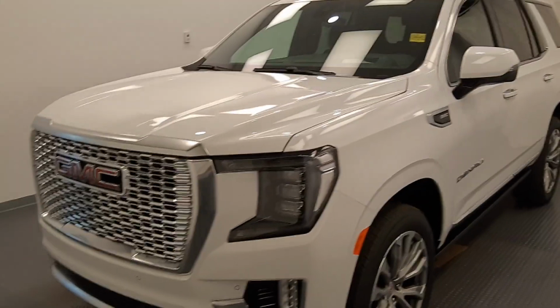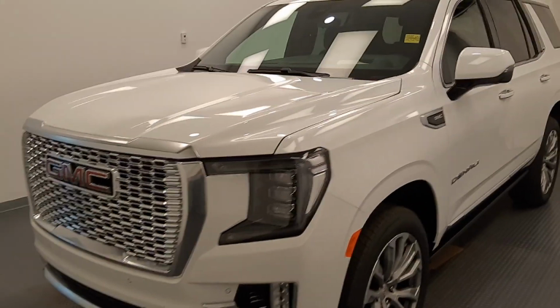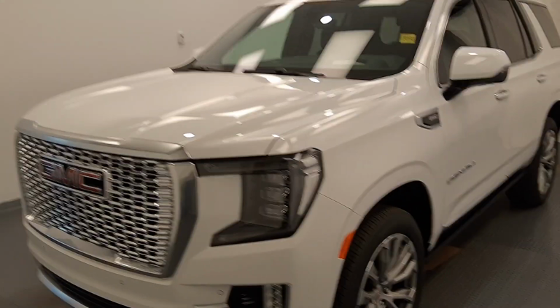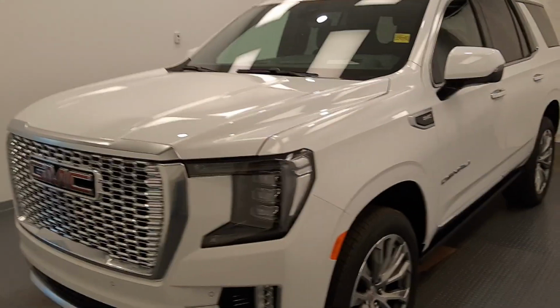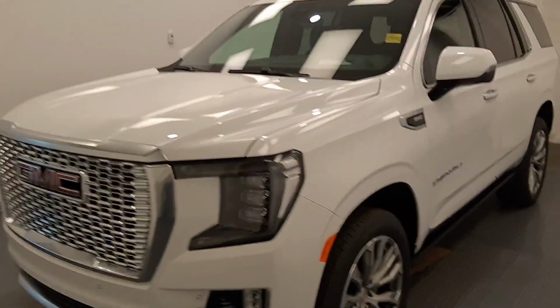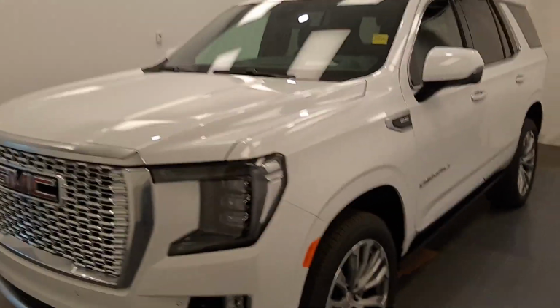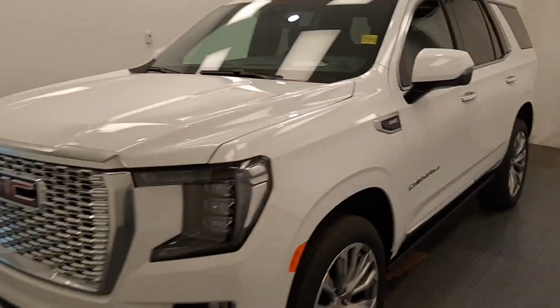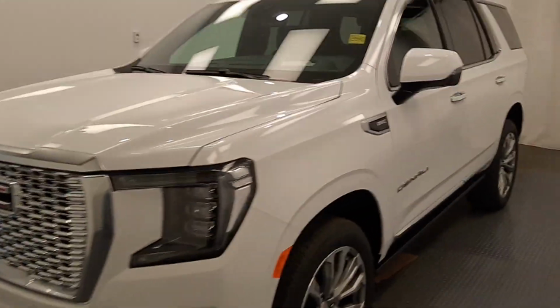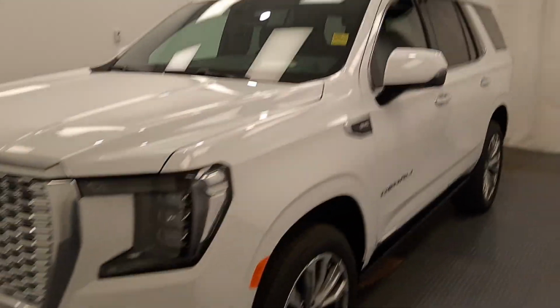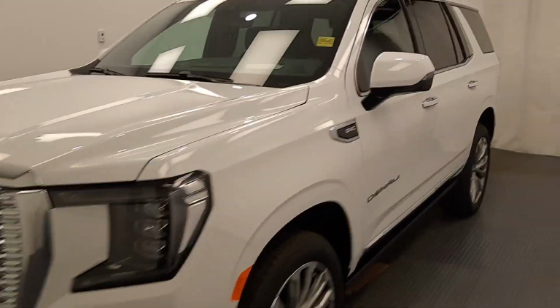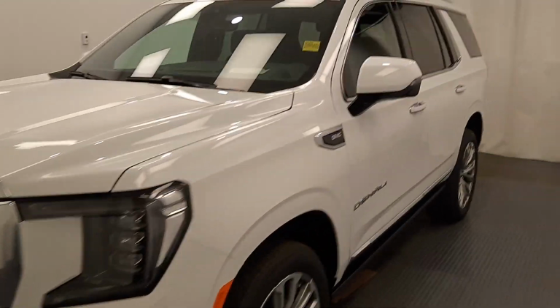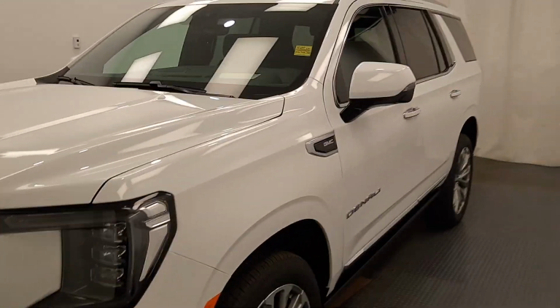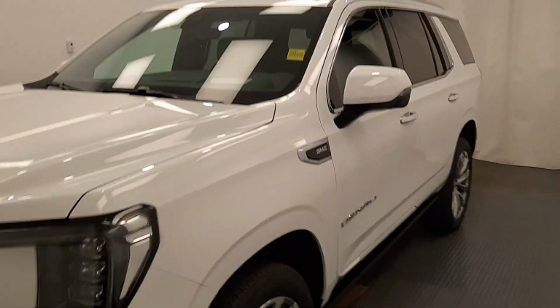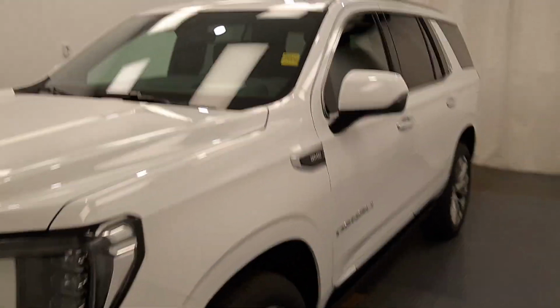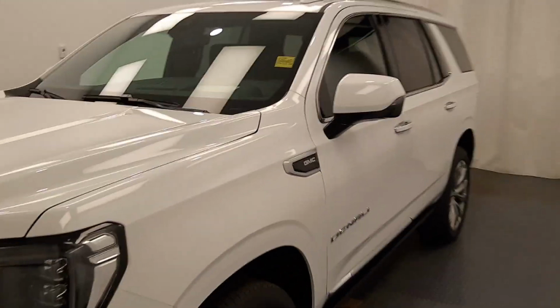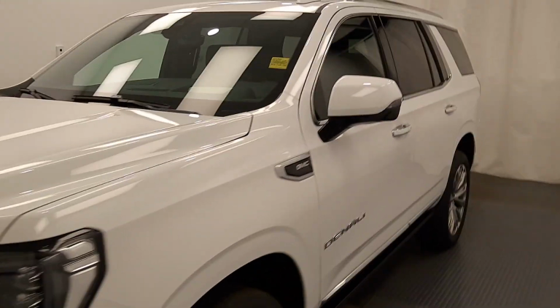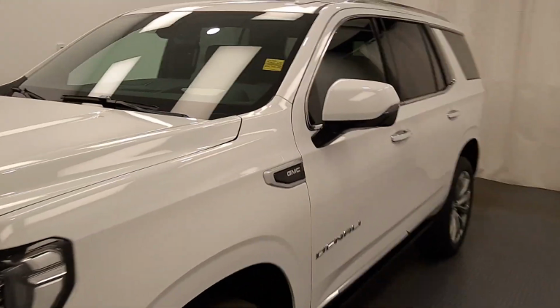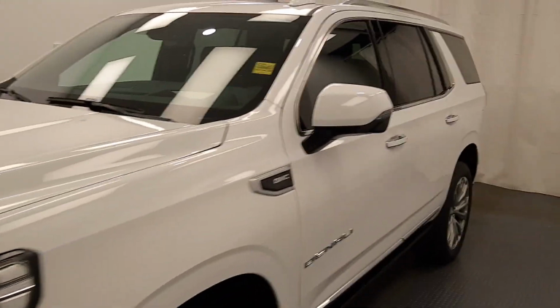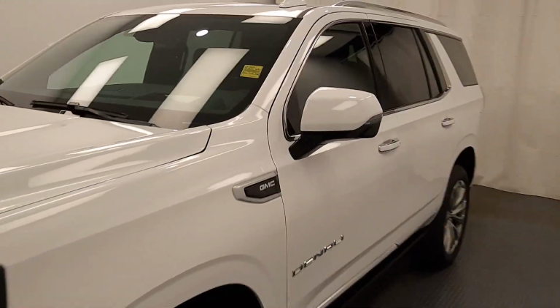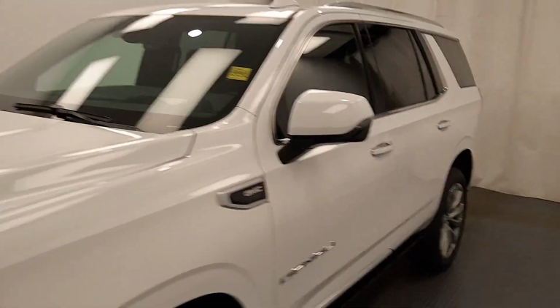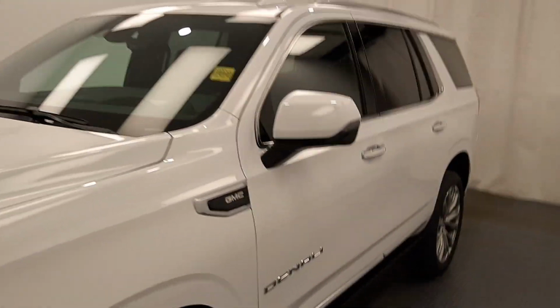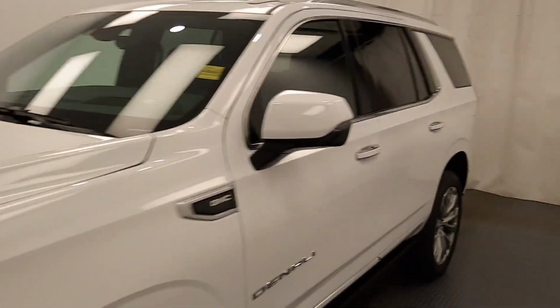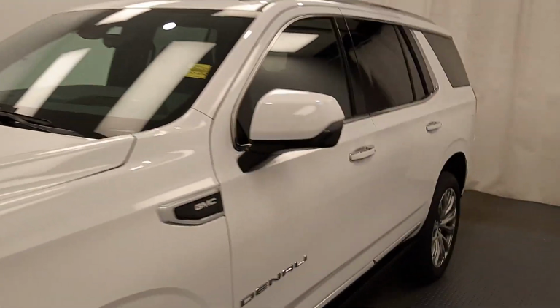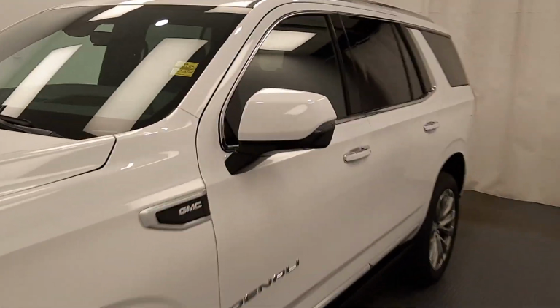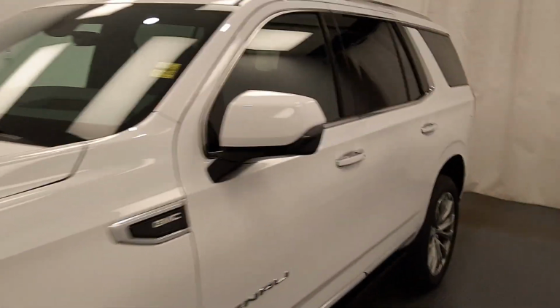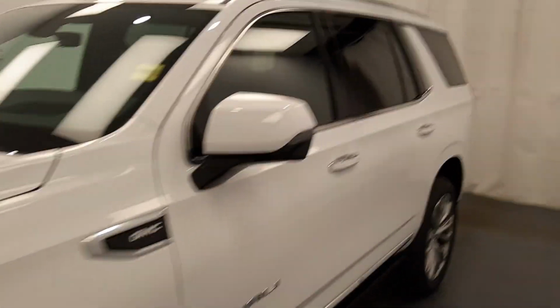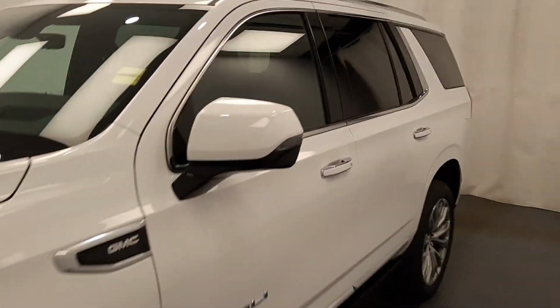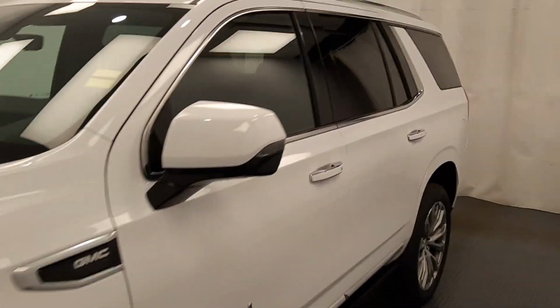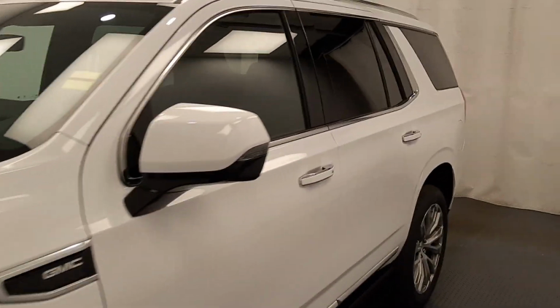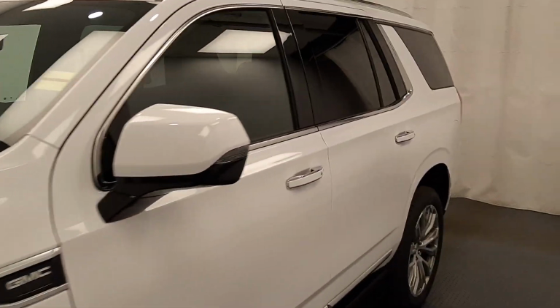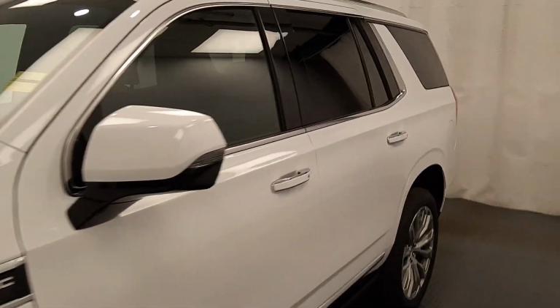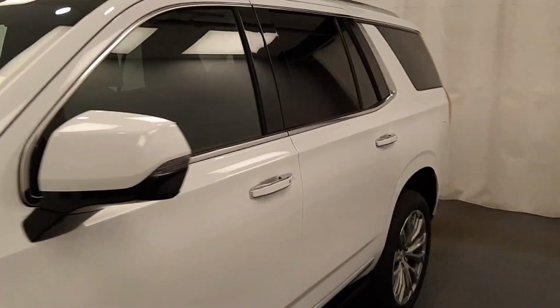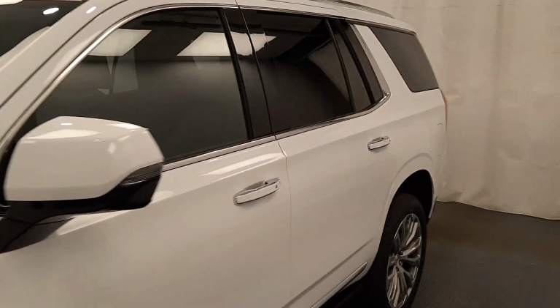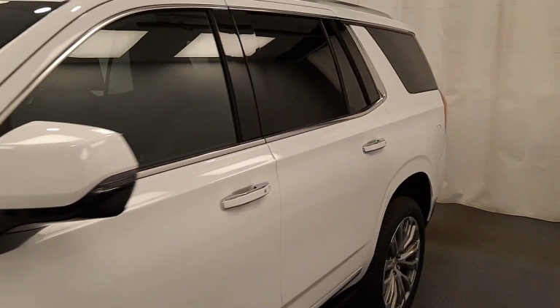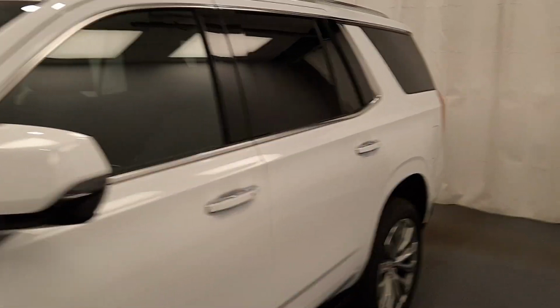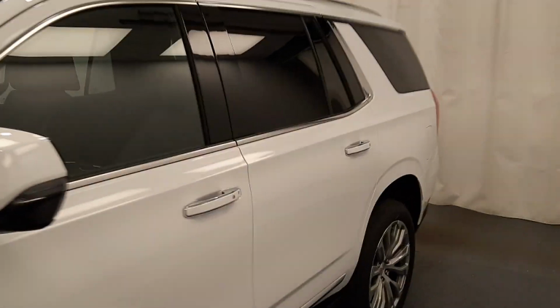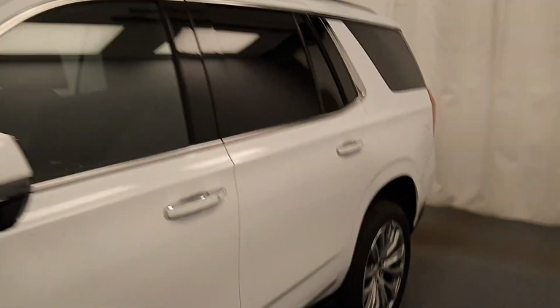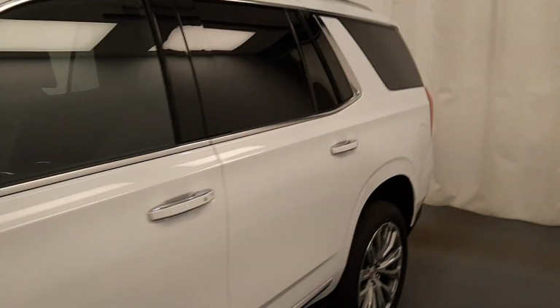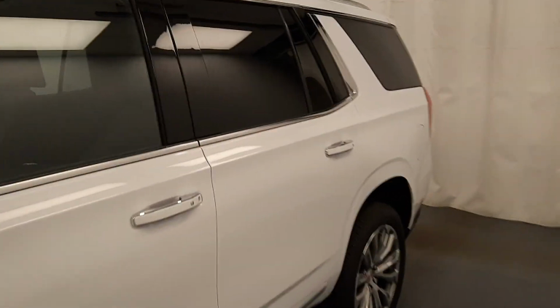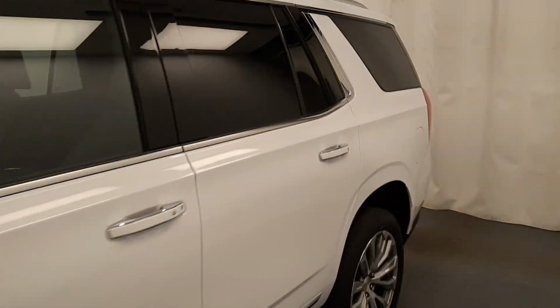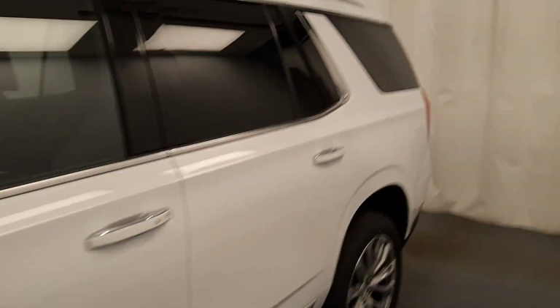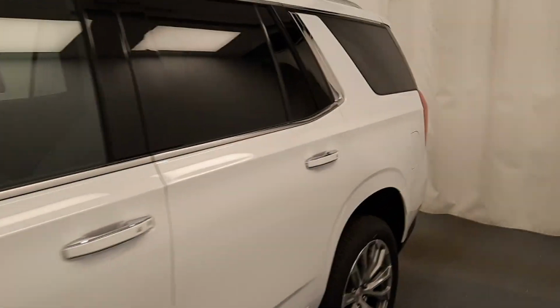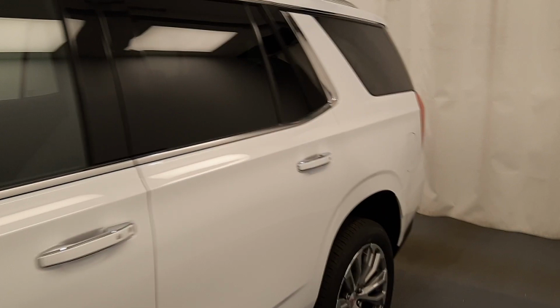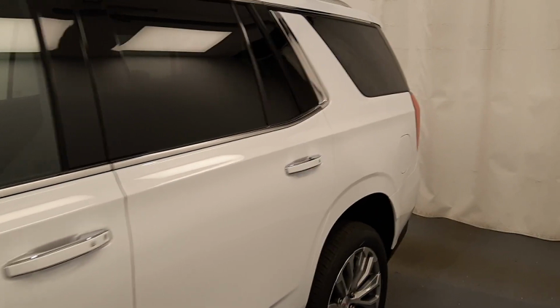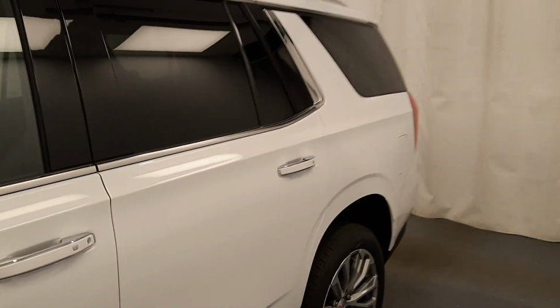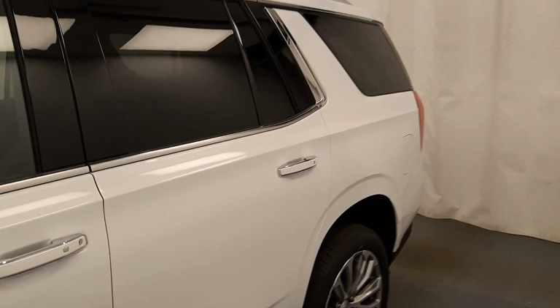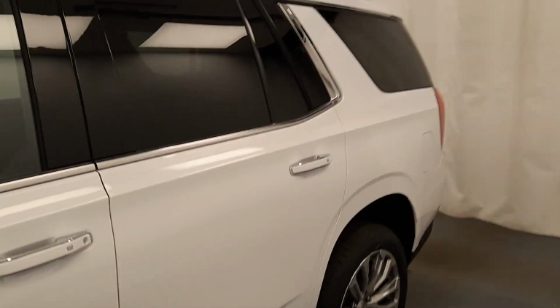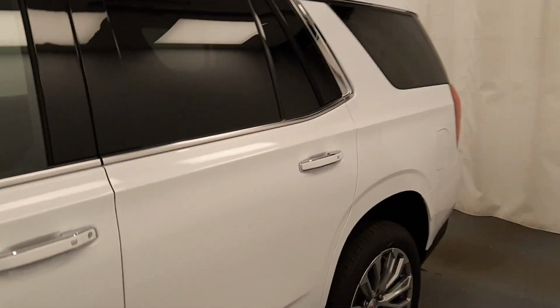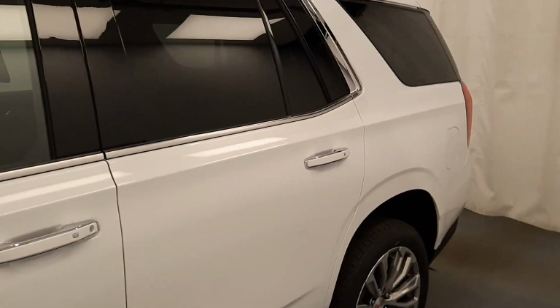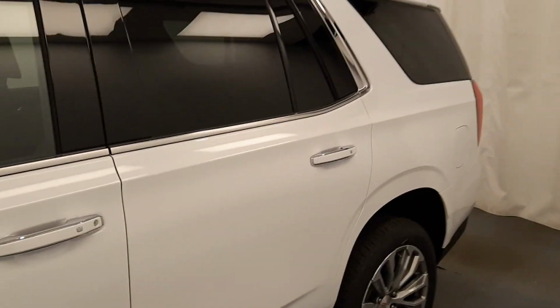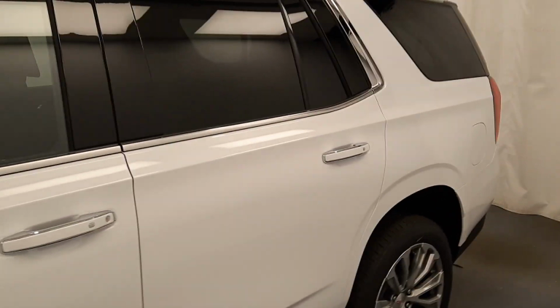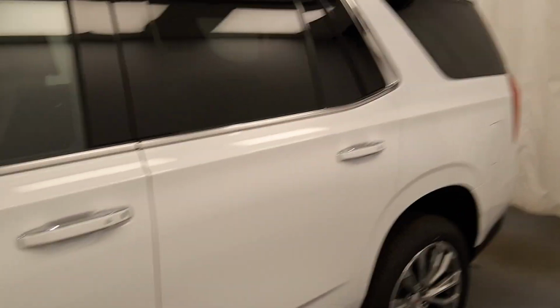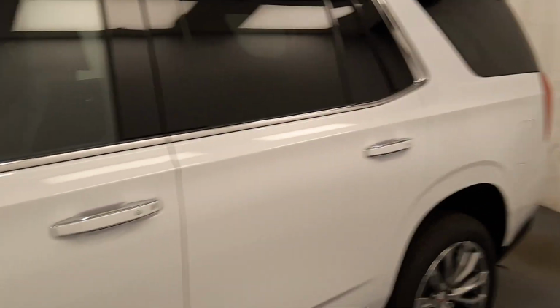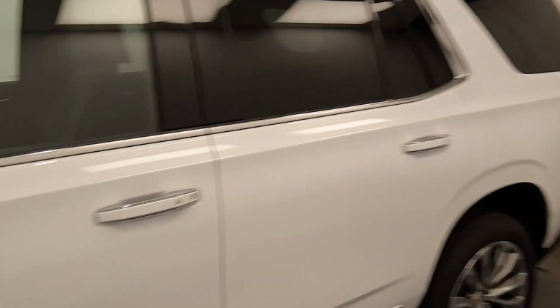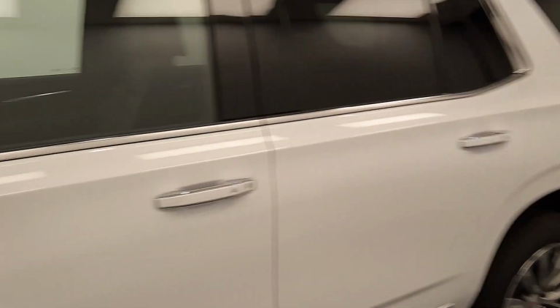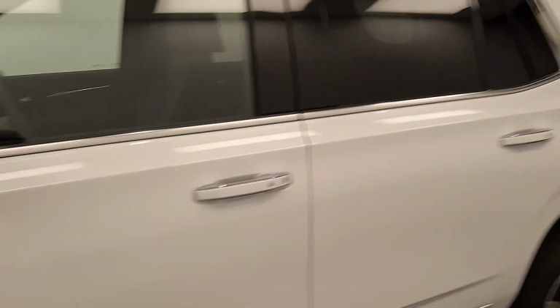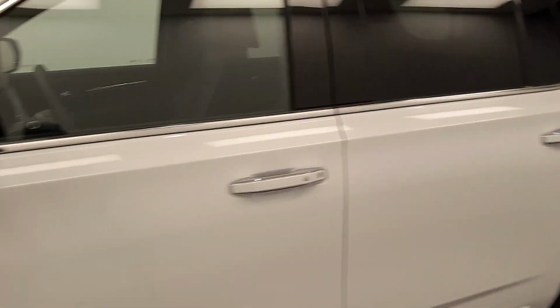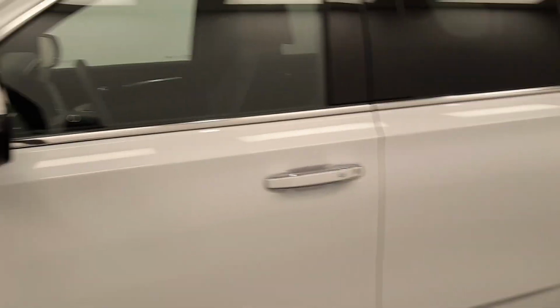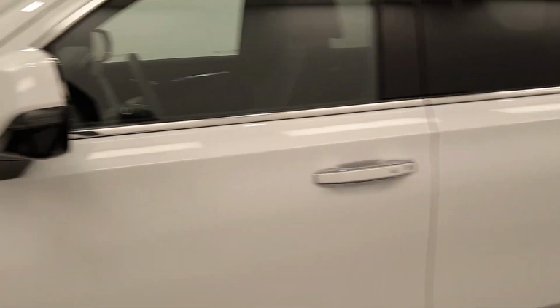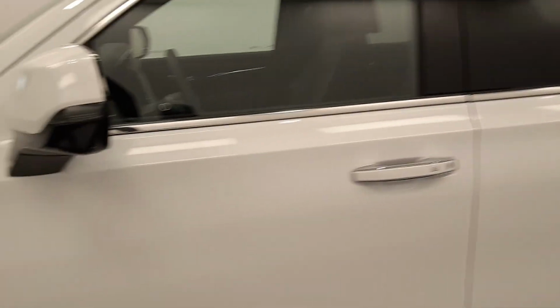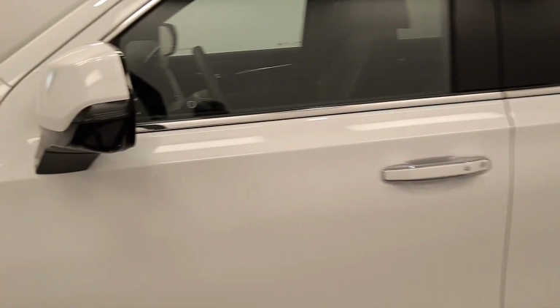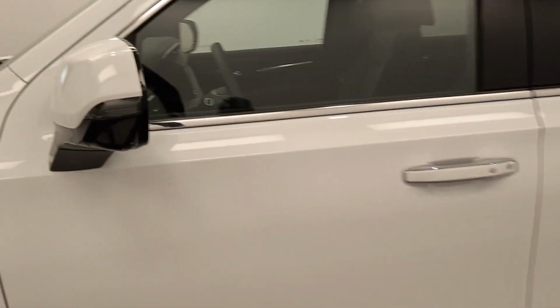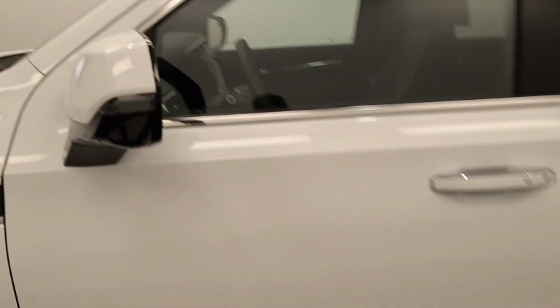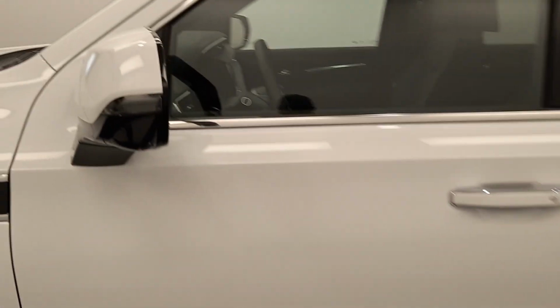This is stock number 219769. It's a 2021 GMC Yukon Denali in Summit White.